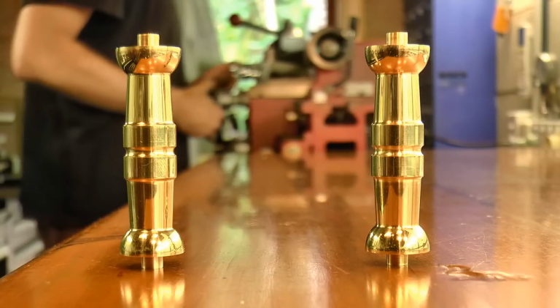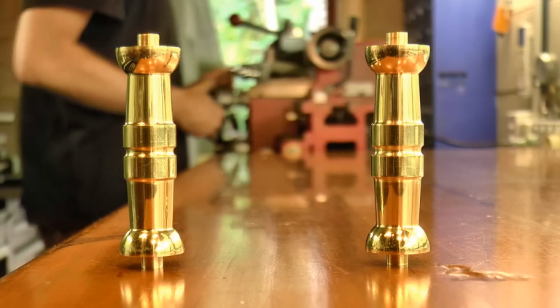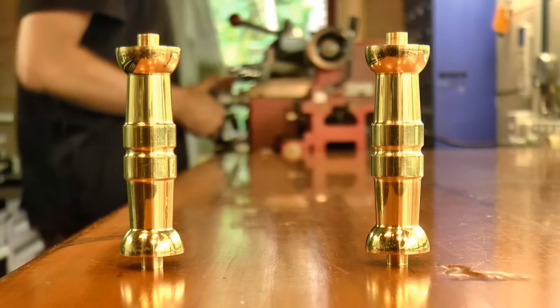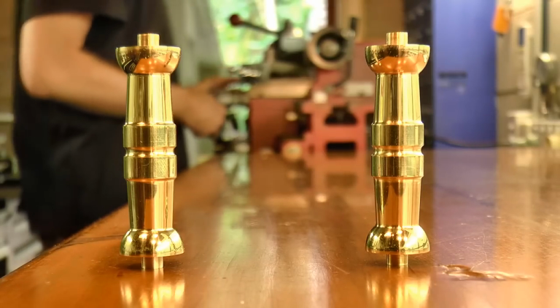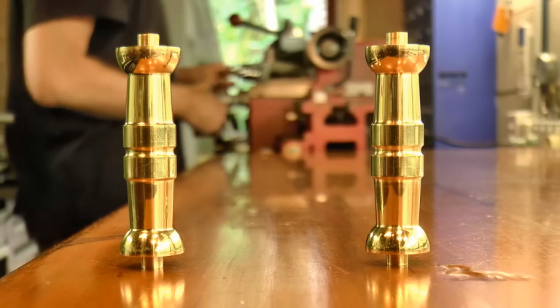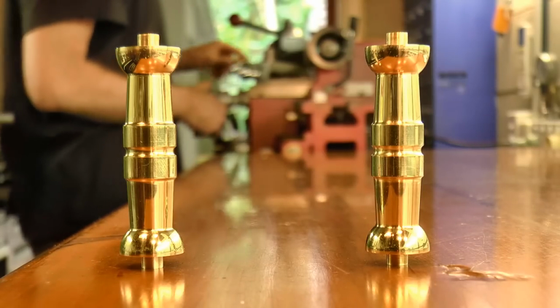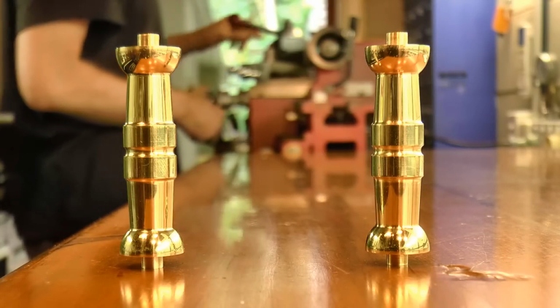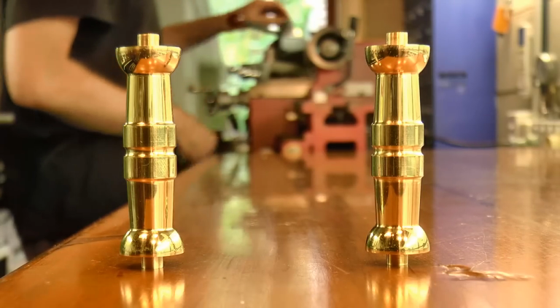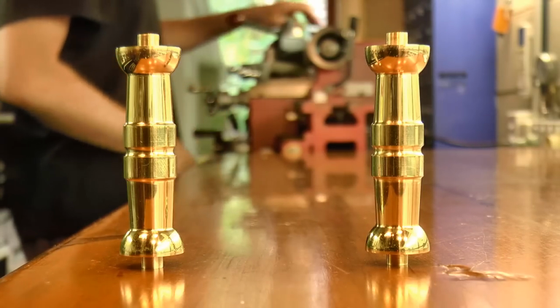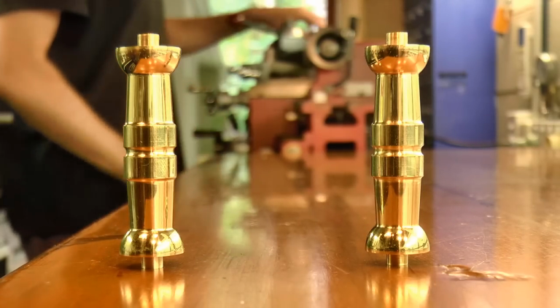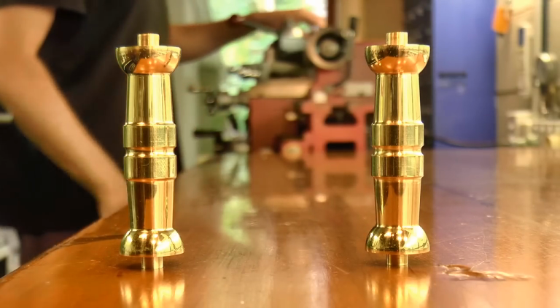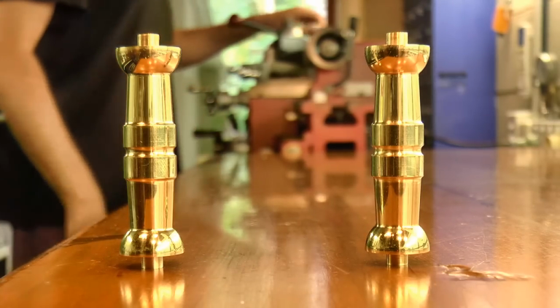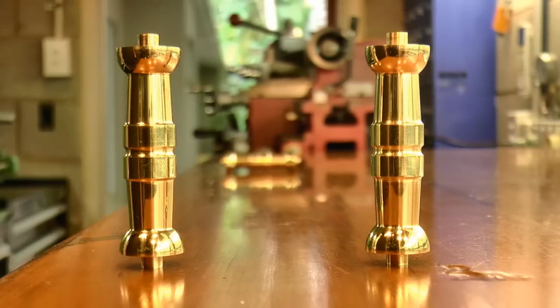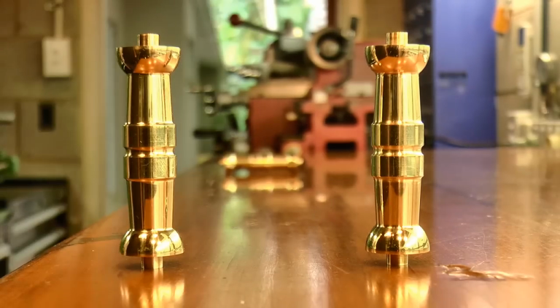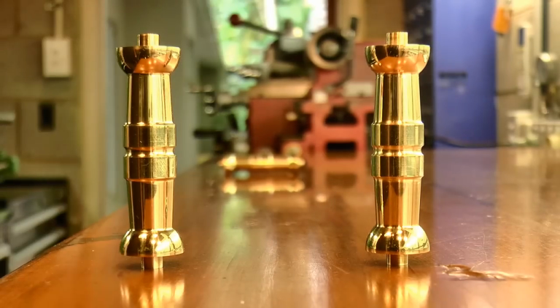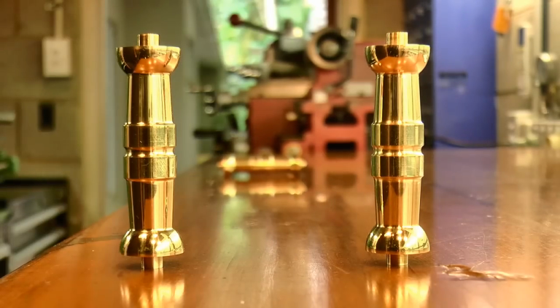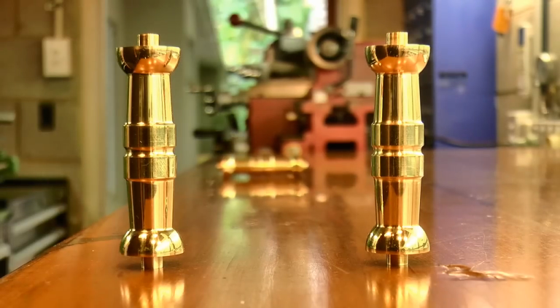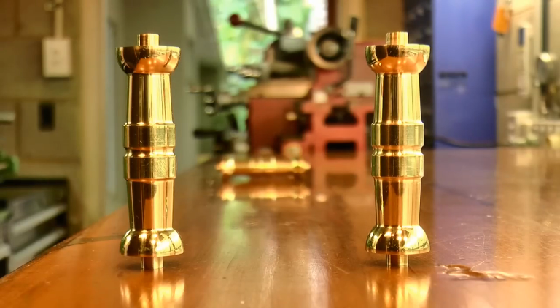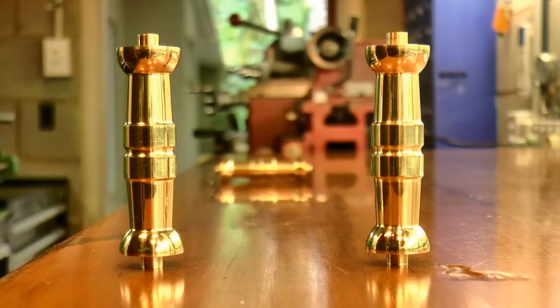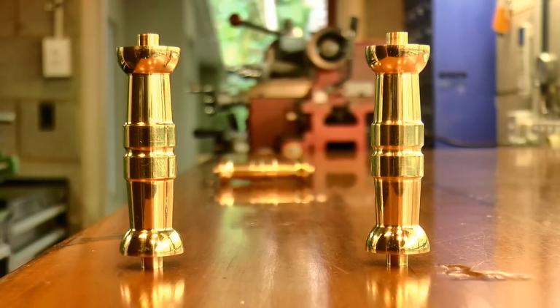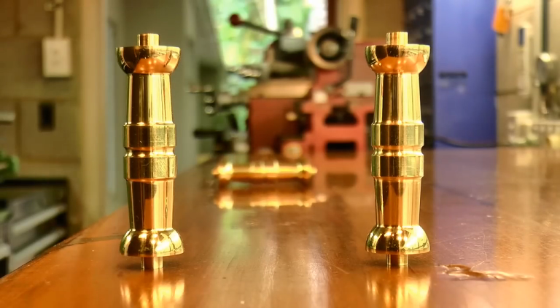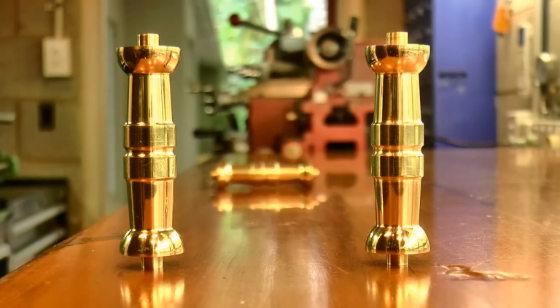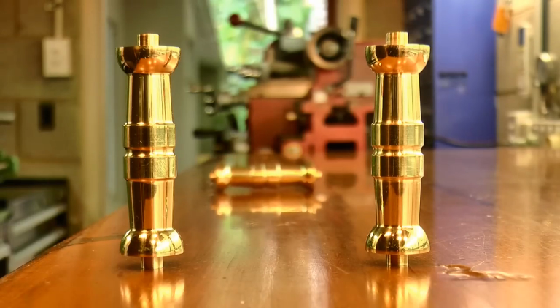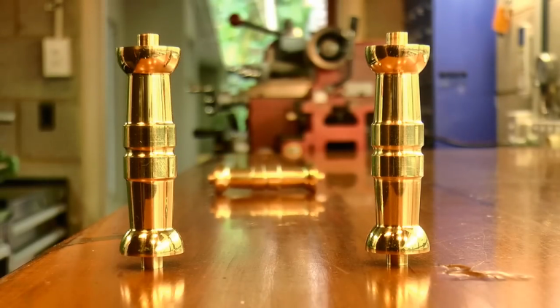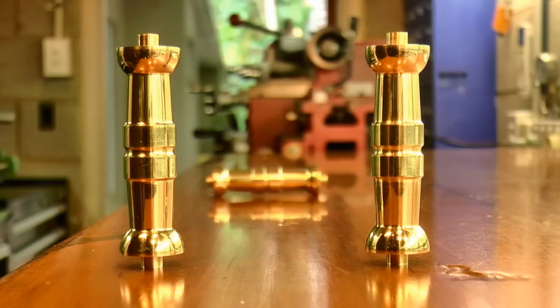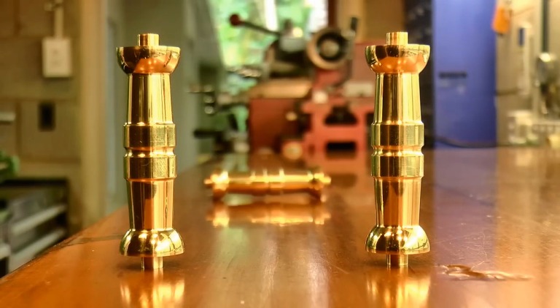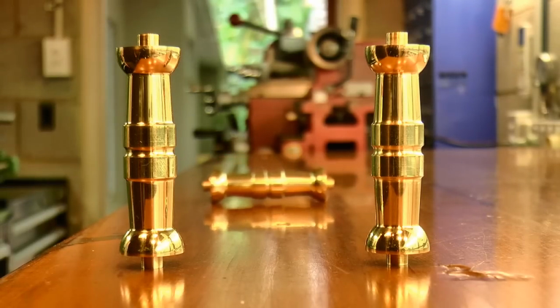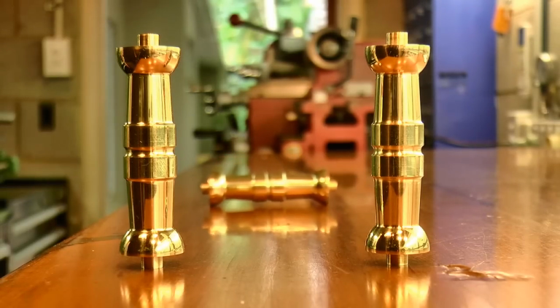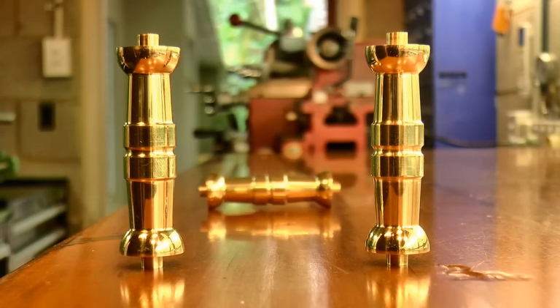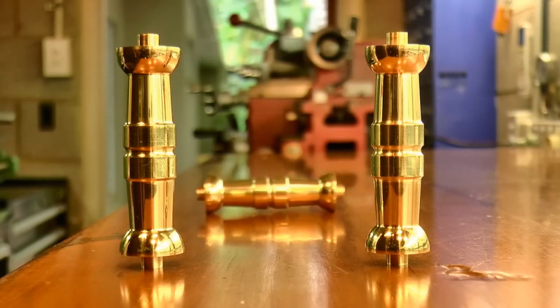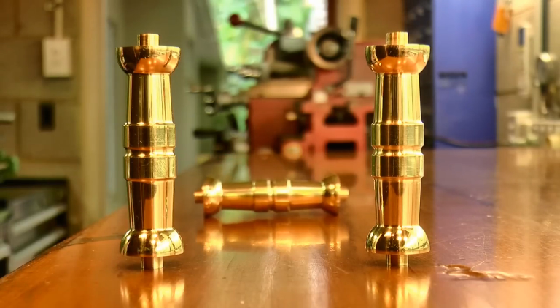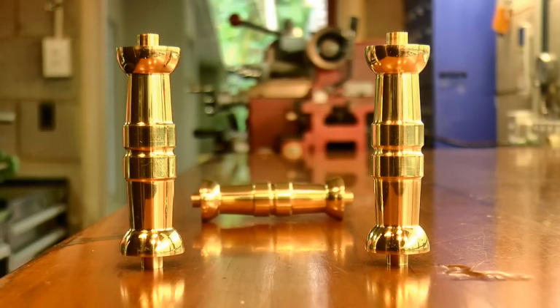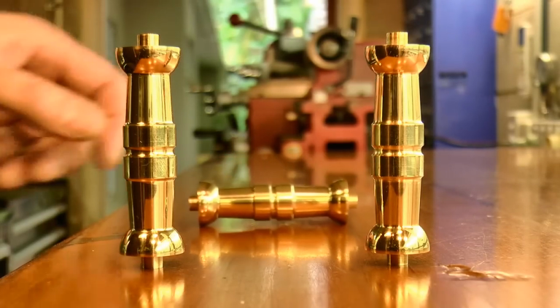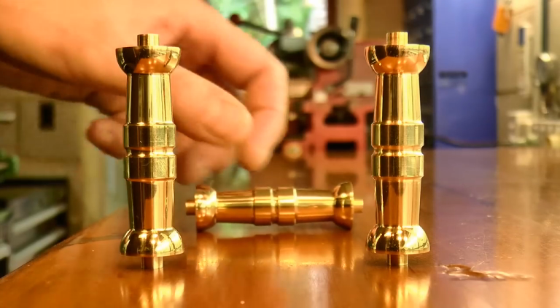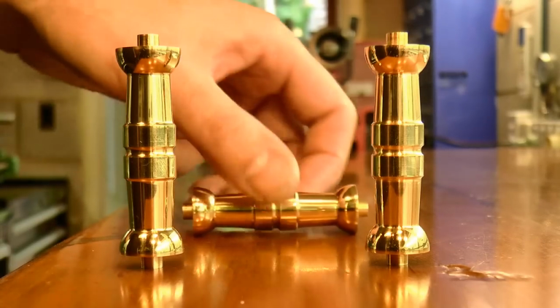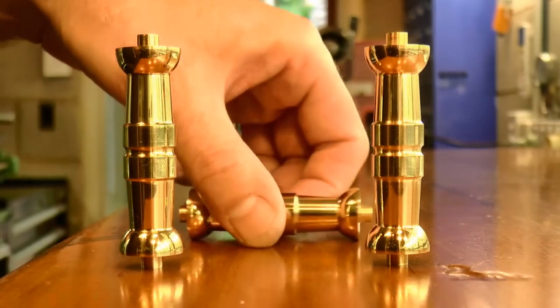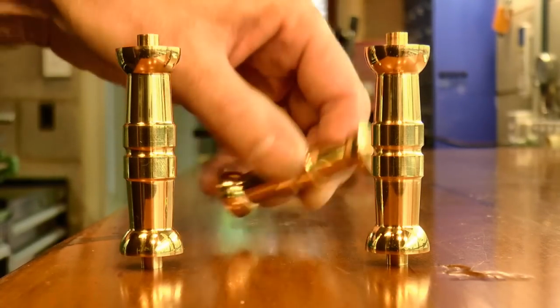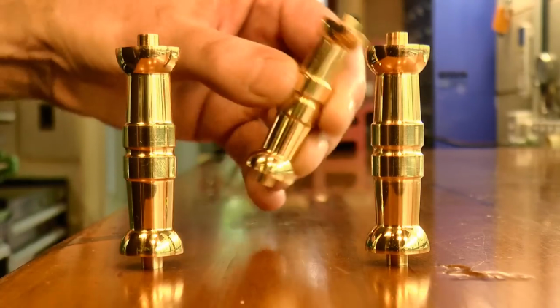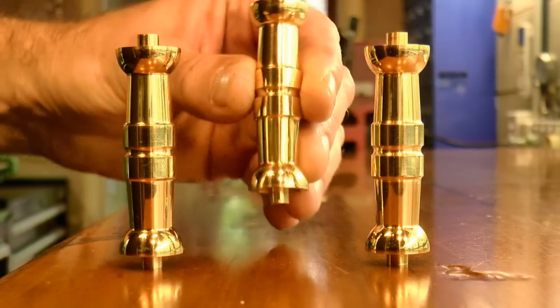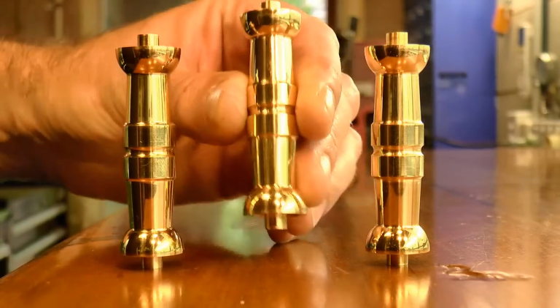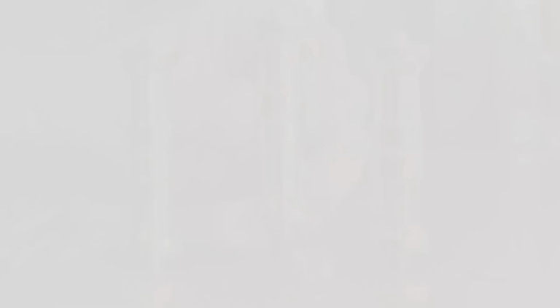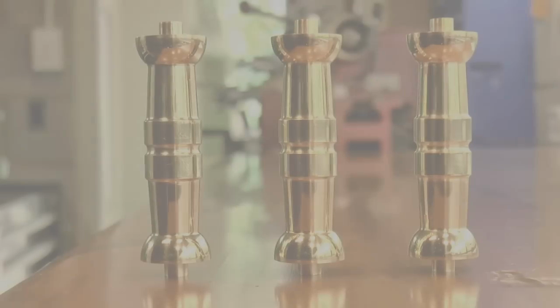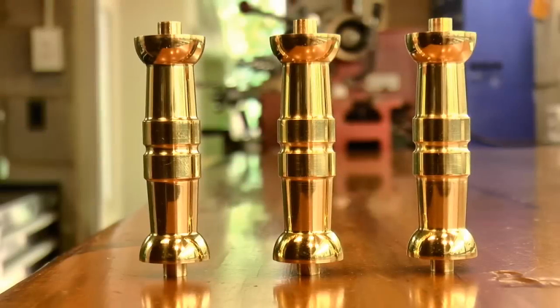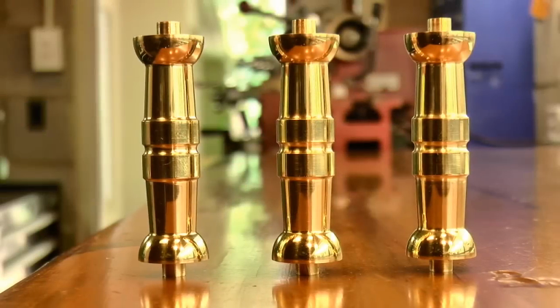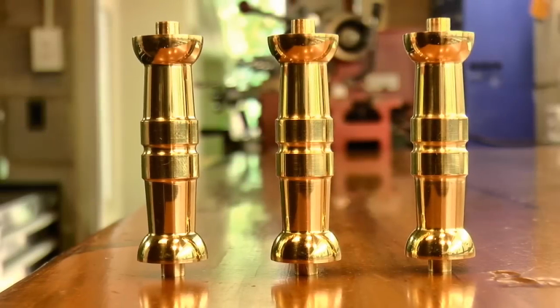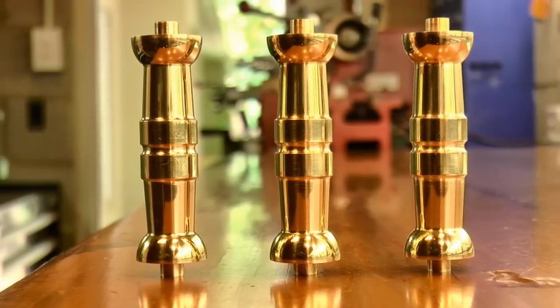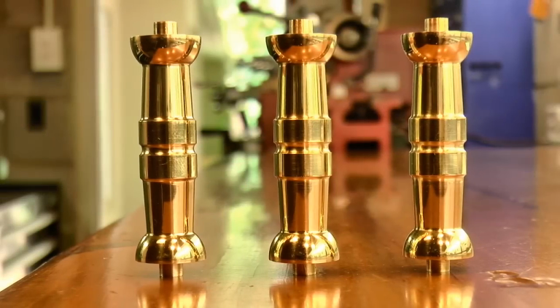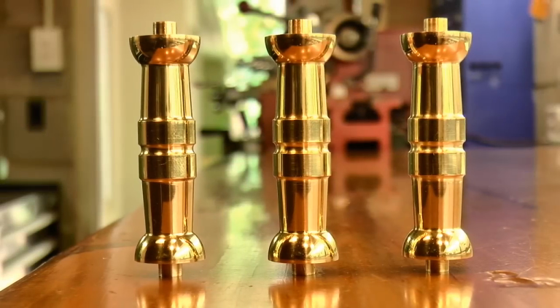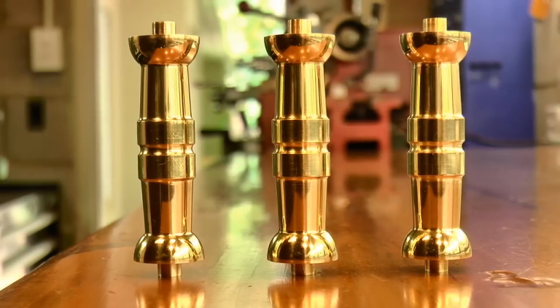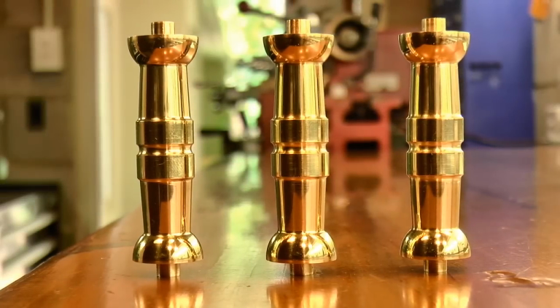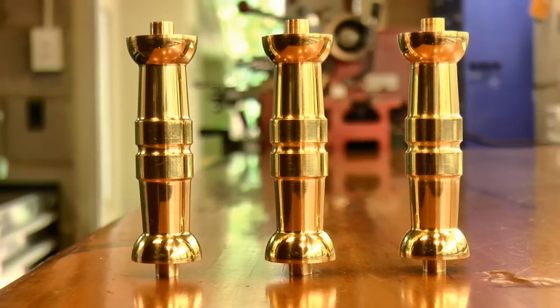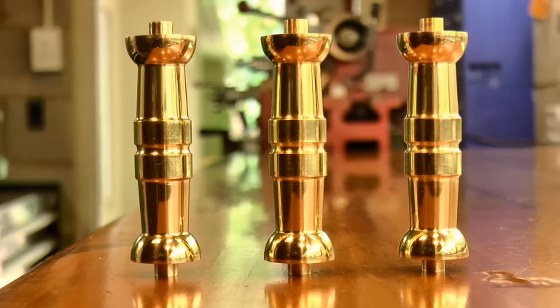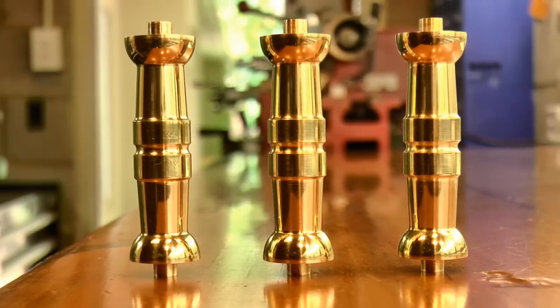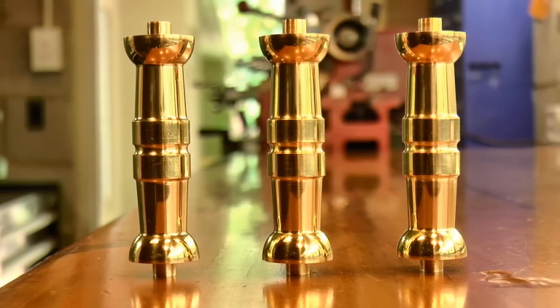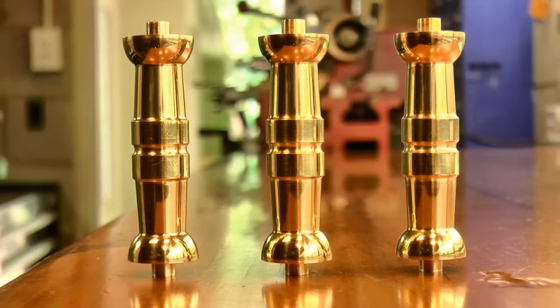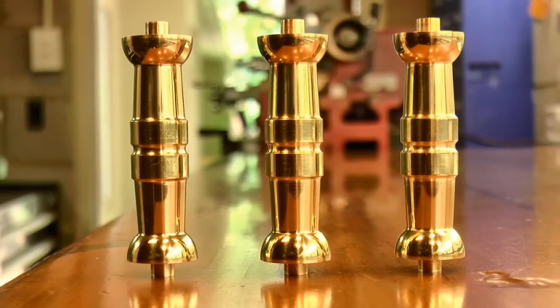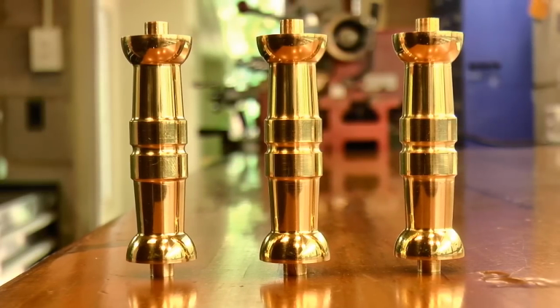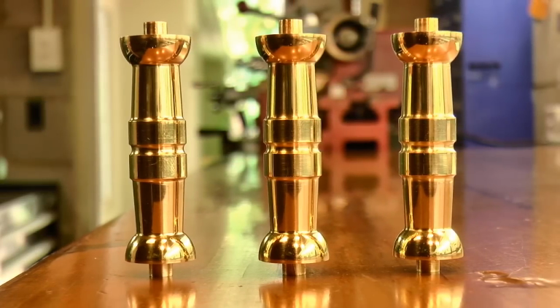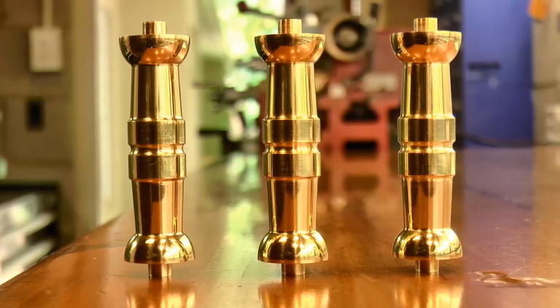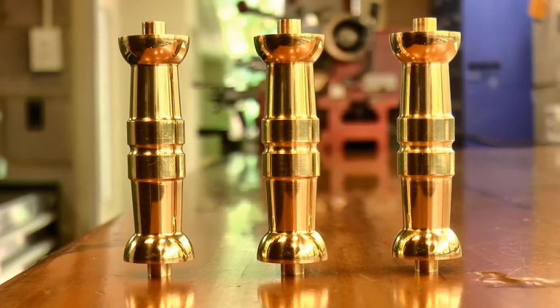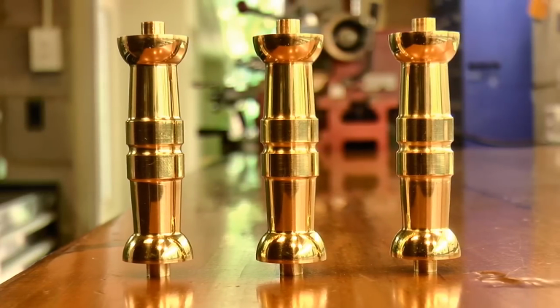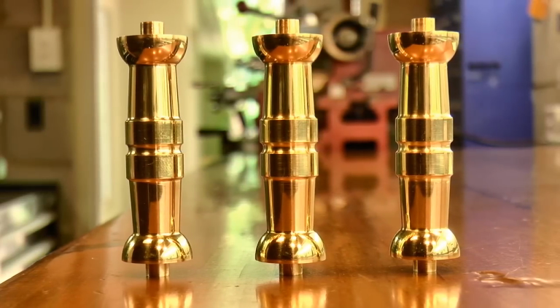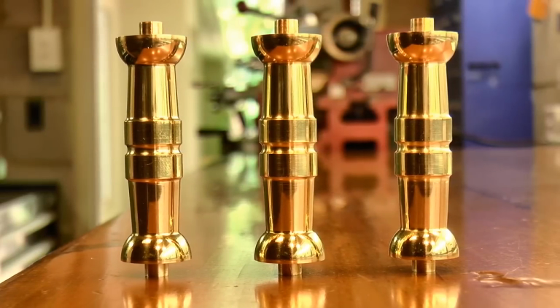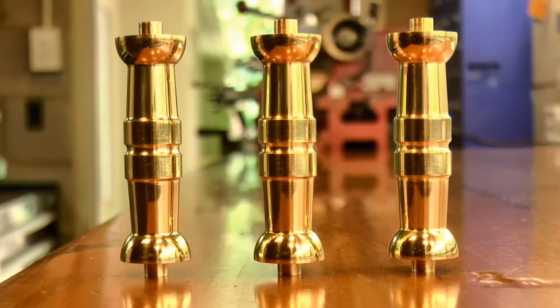In the next video I'll make the washers and screws, and also assemble the frames. I'll see you later.